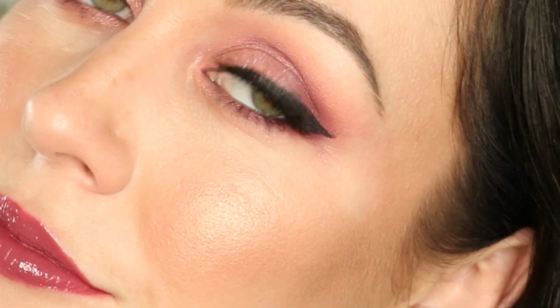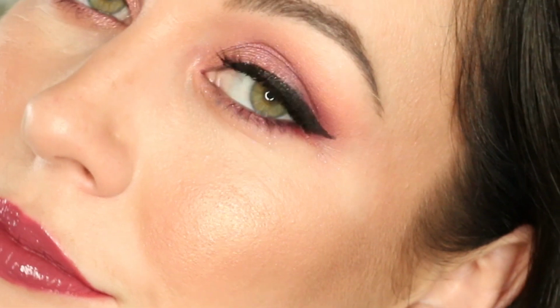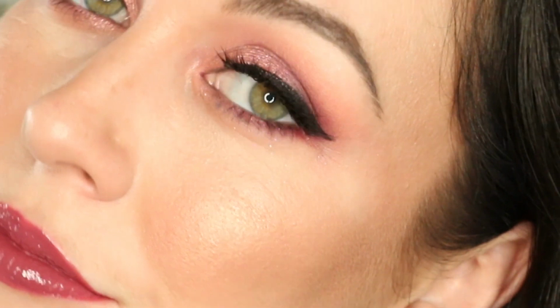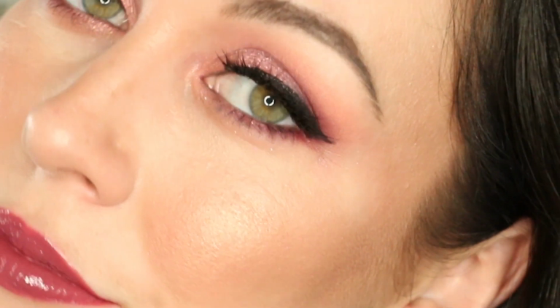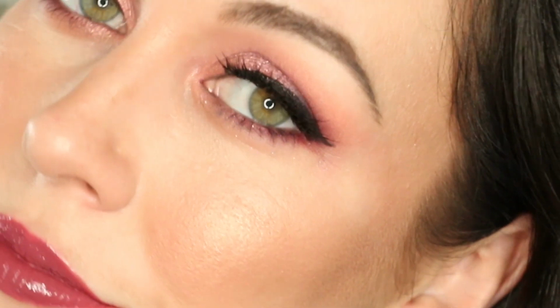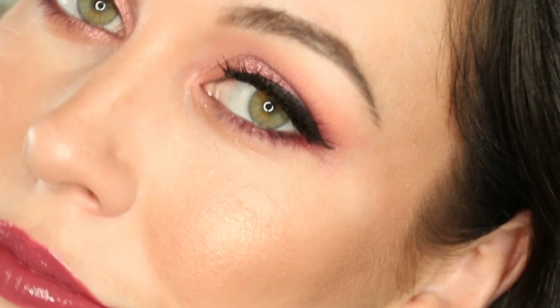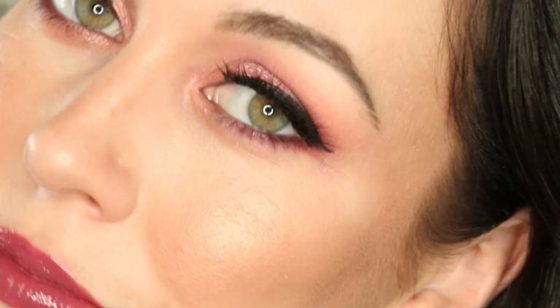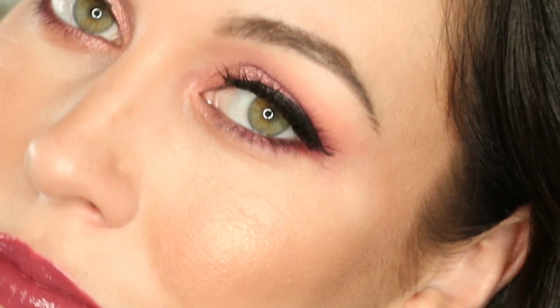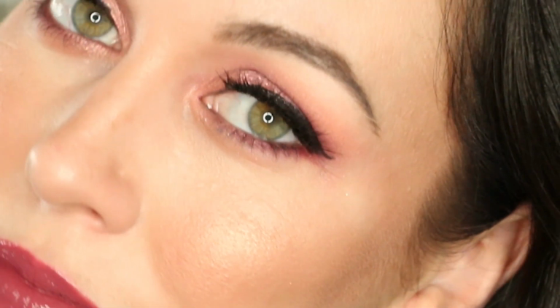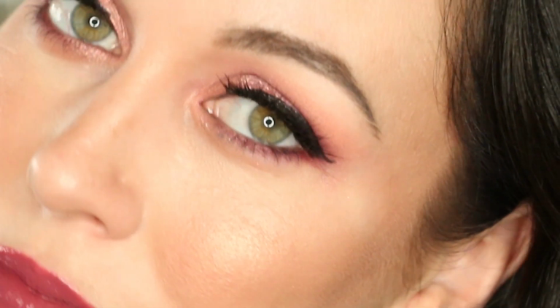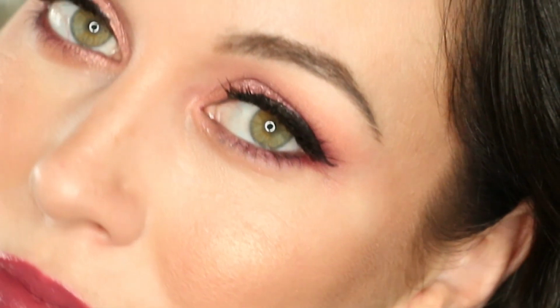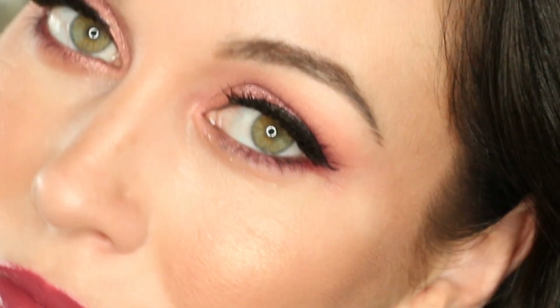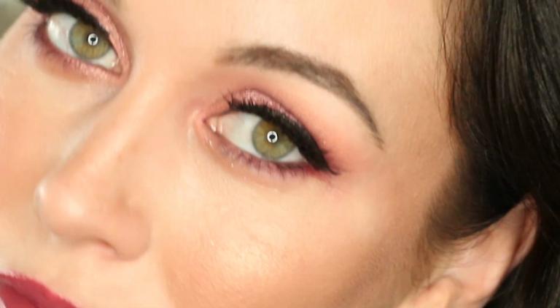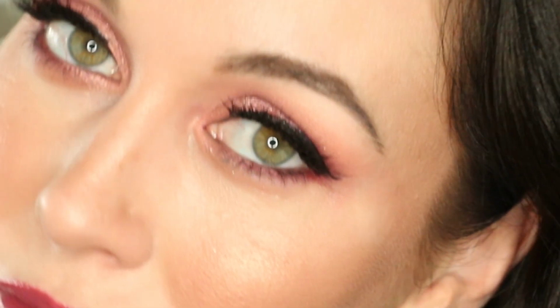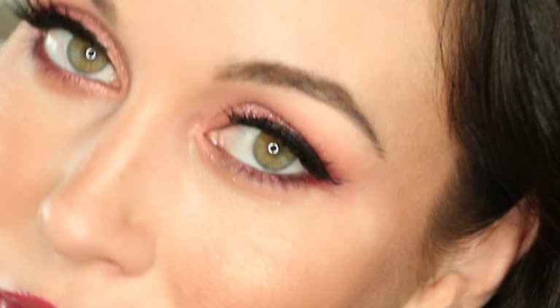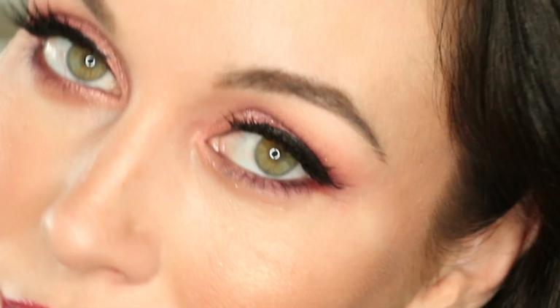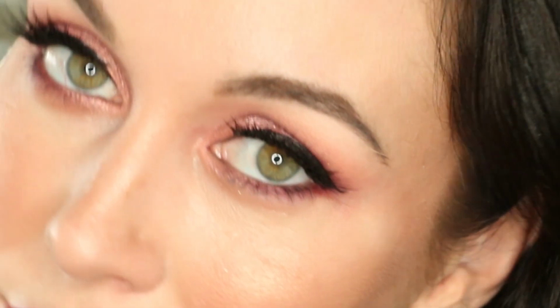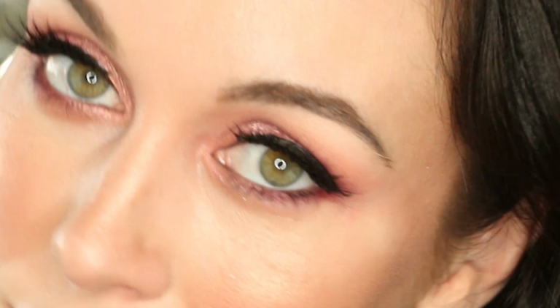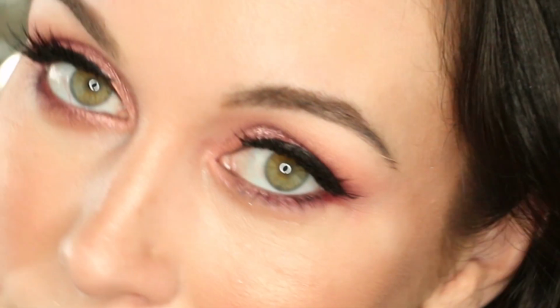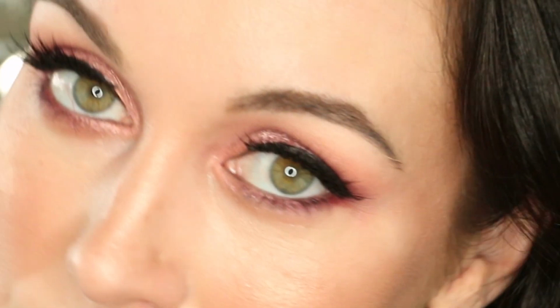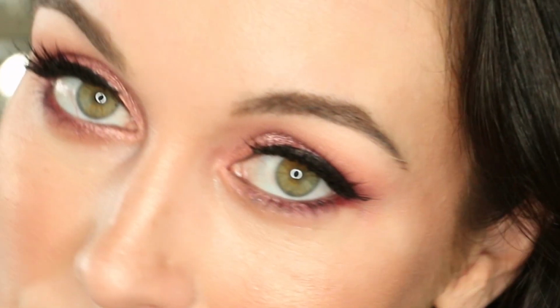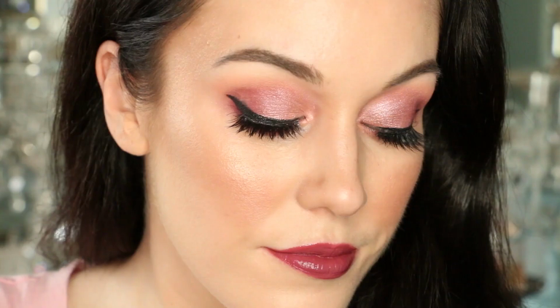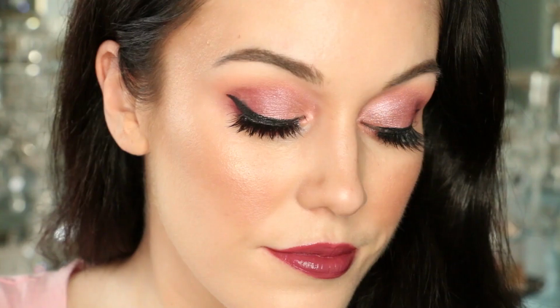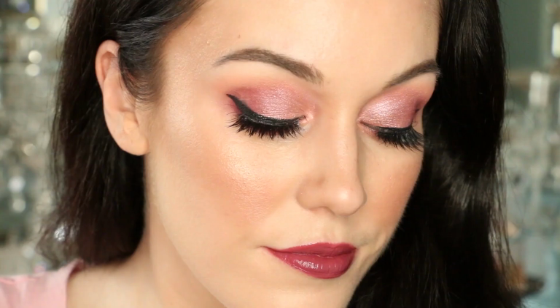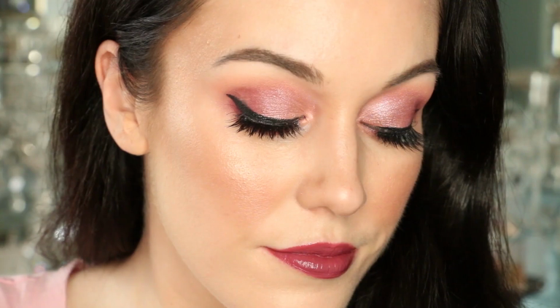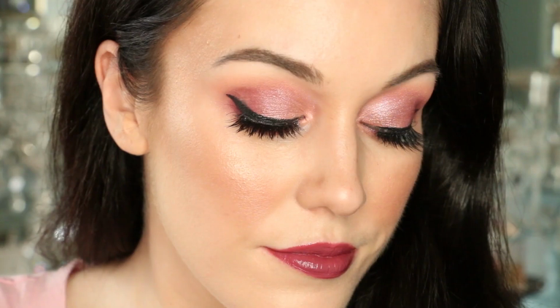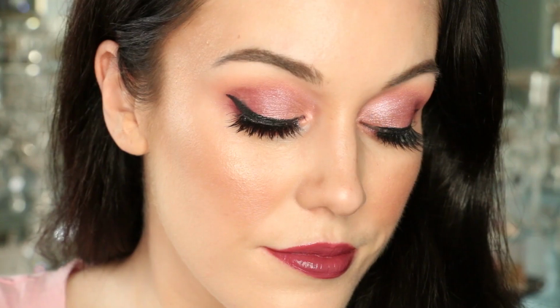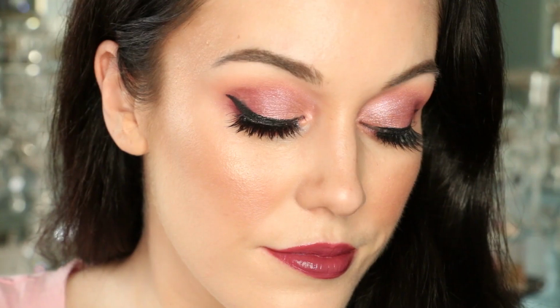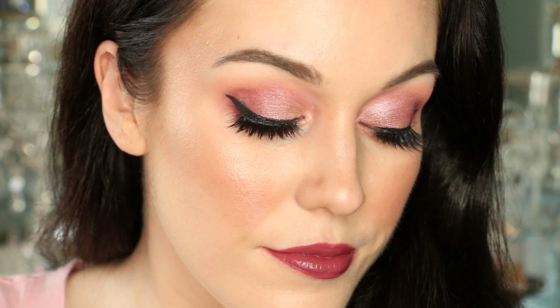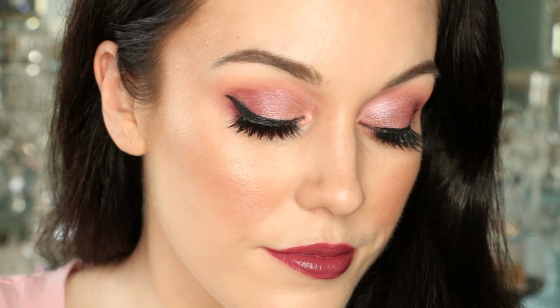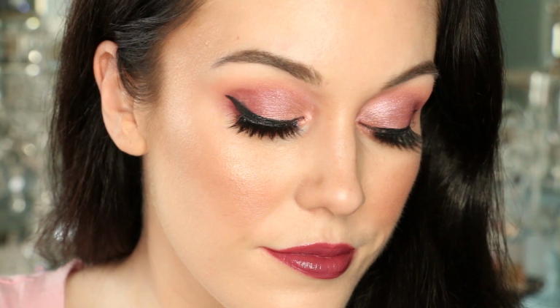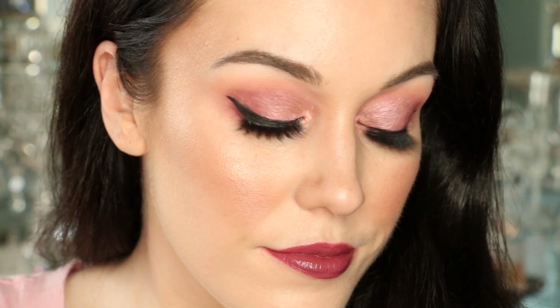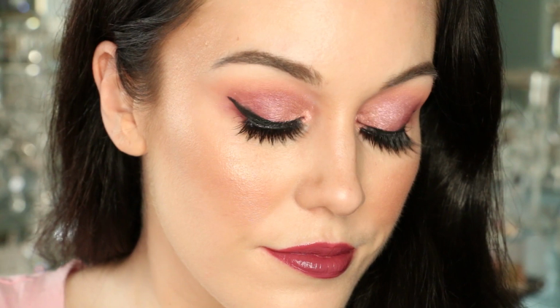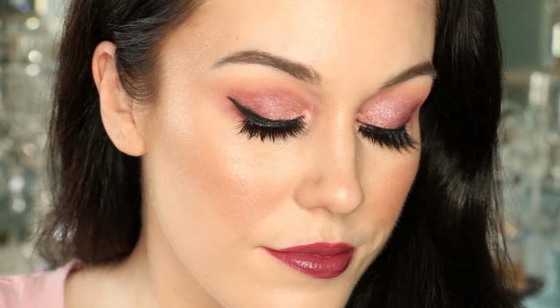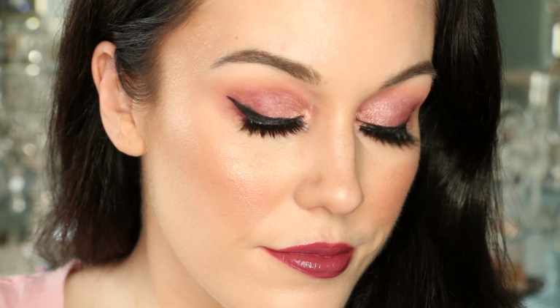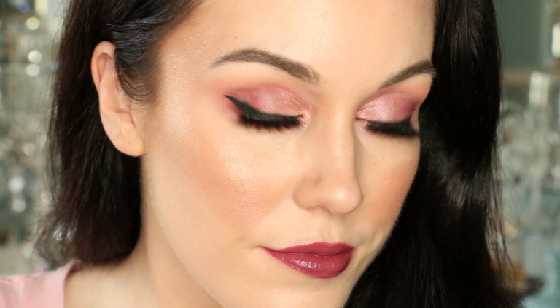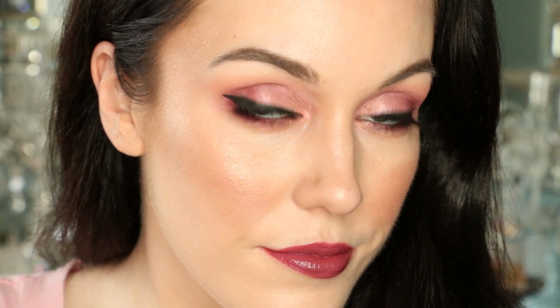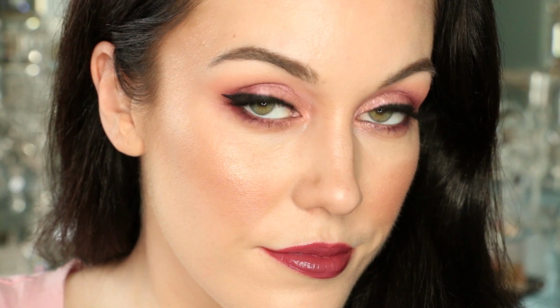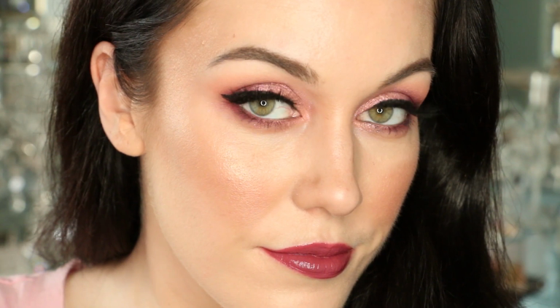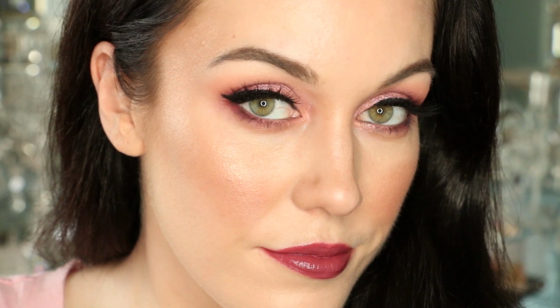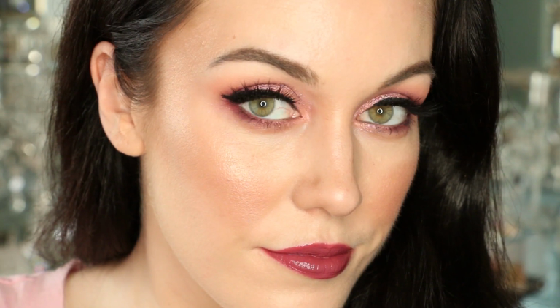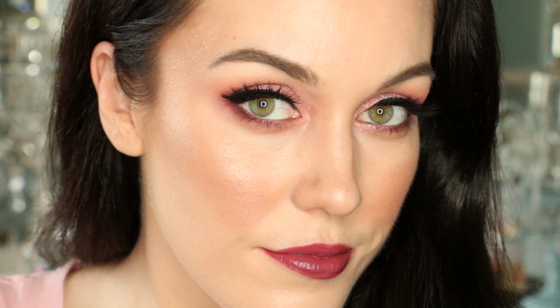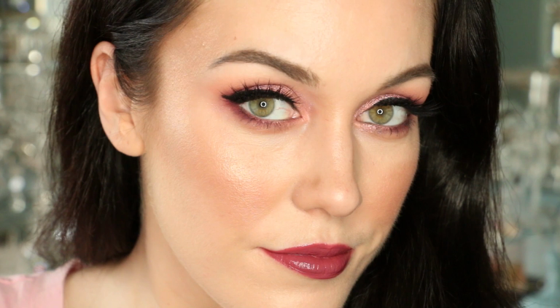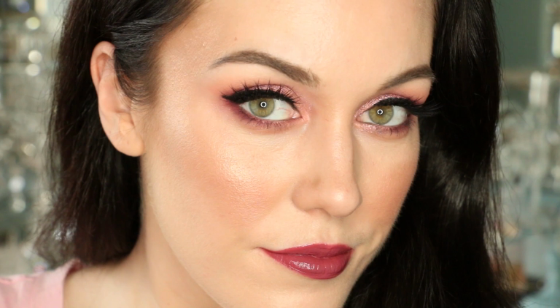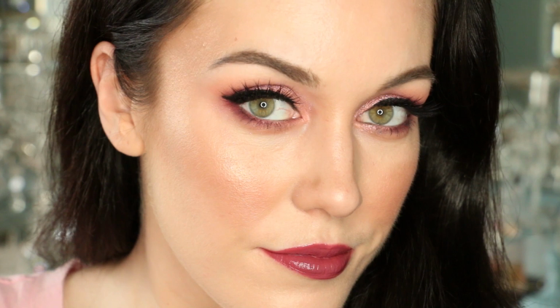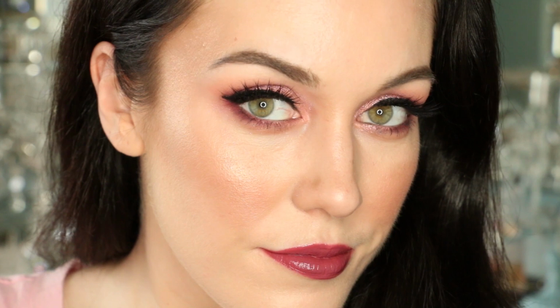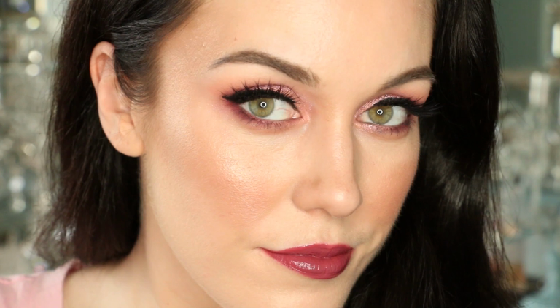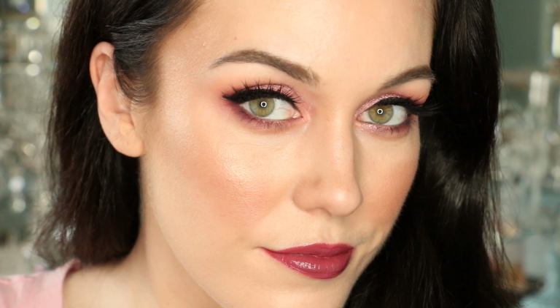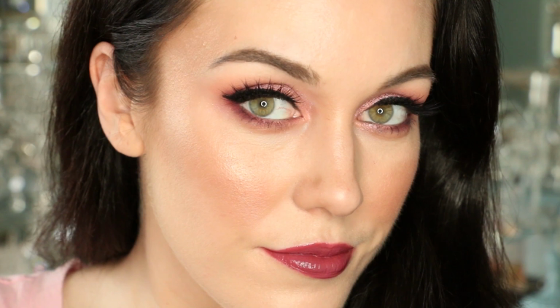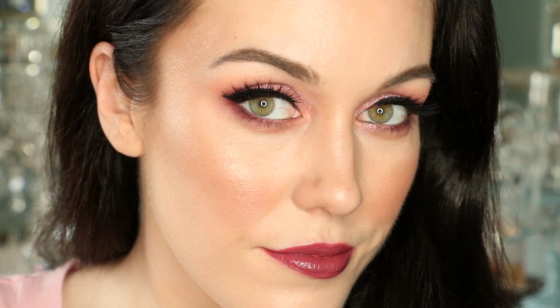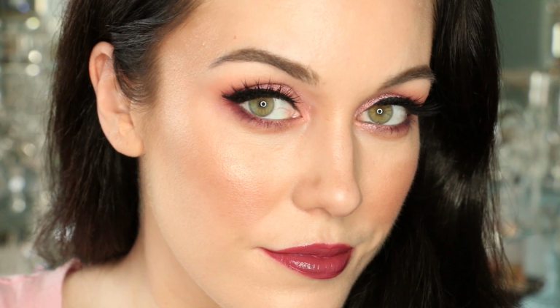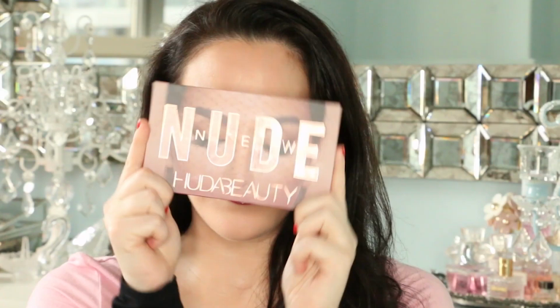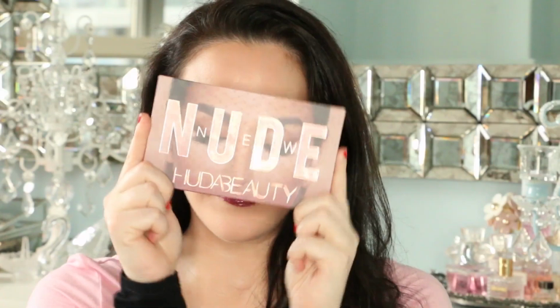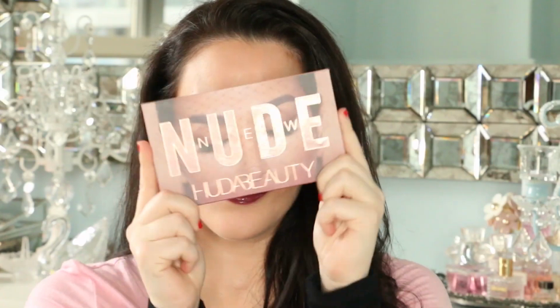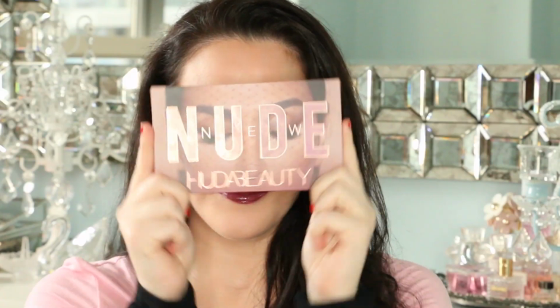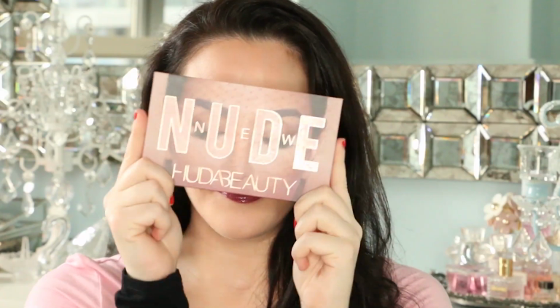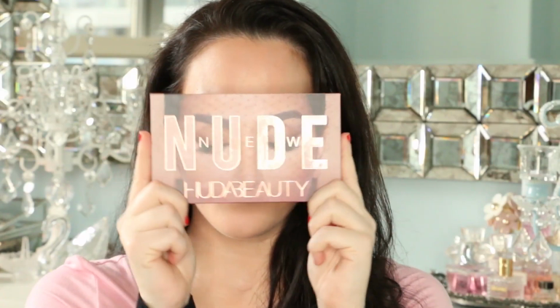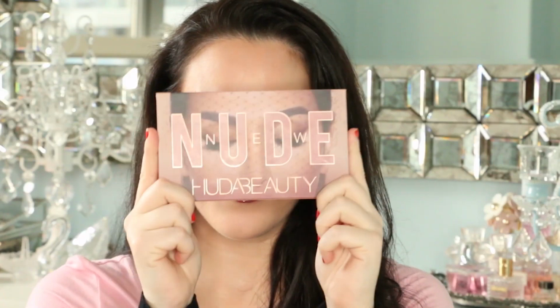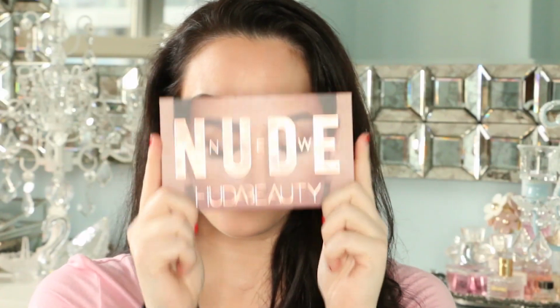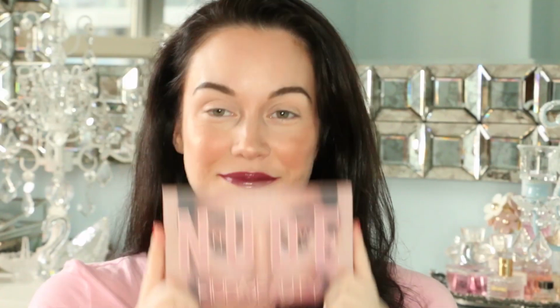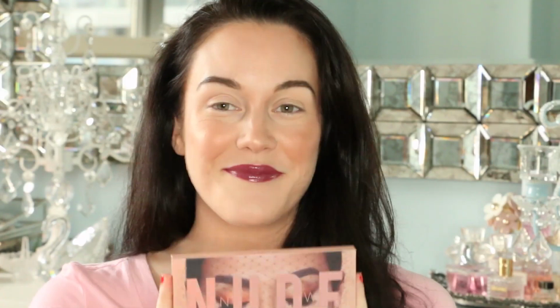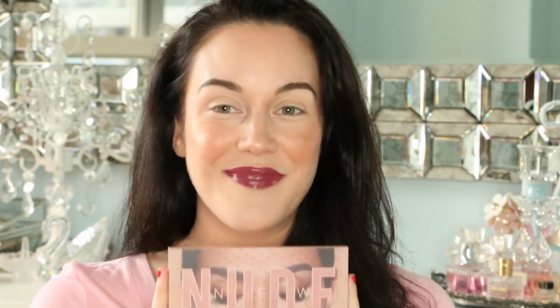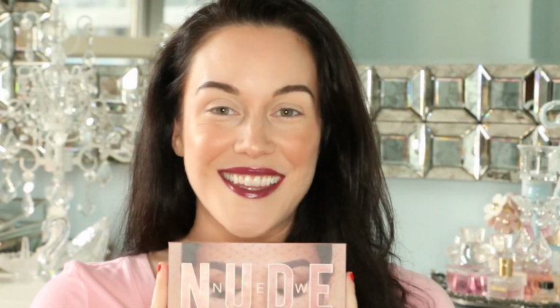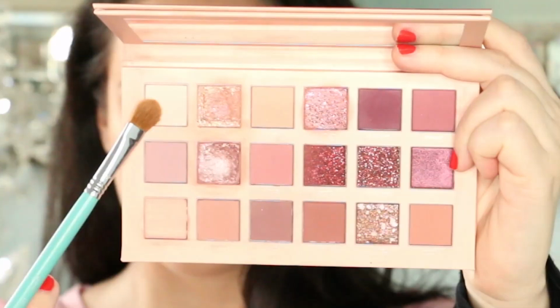Hello everyone, welcome back to my YouTube channel. Today I am using the Huda Beauty New Nude Palette.